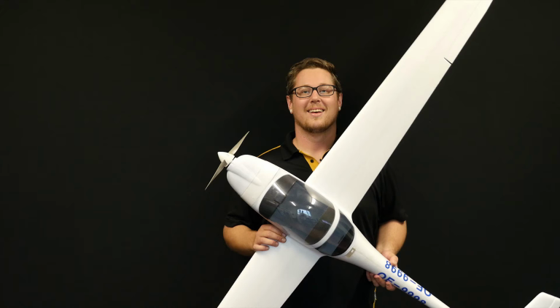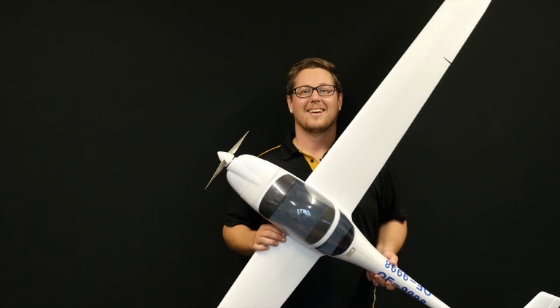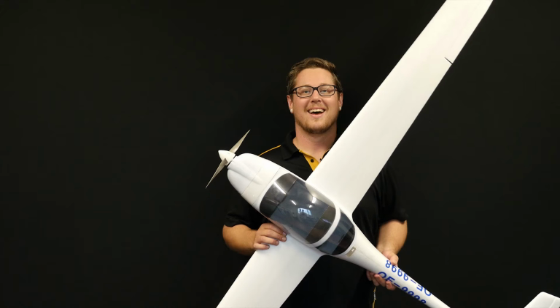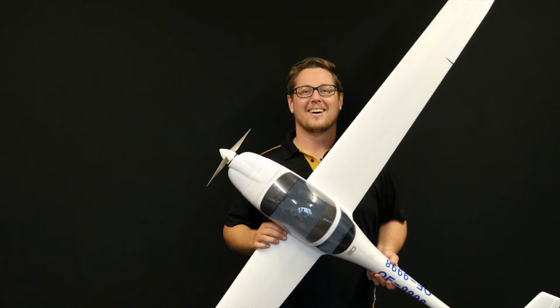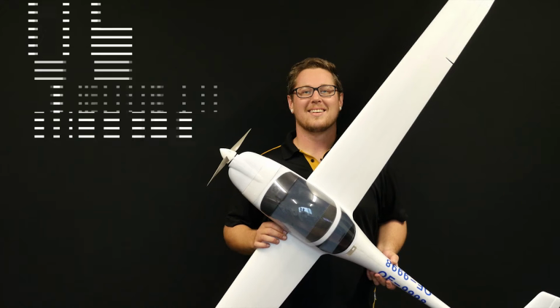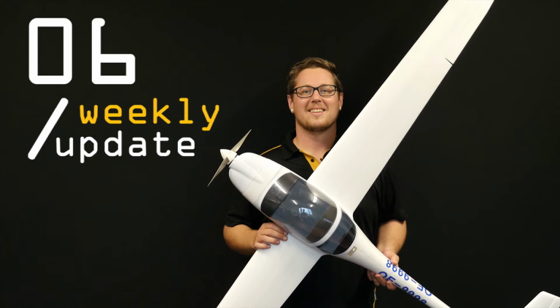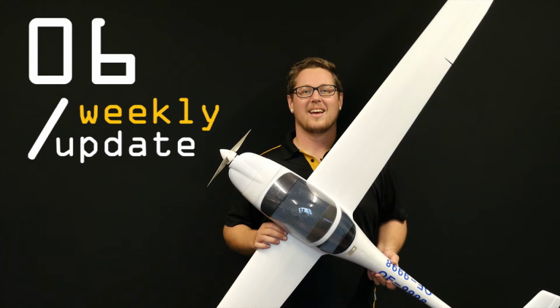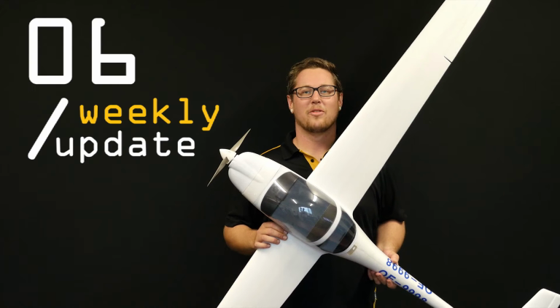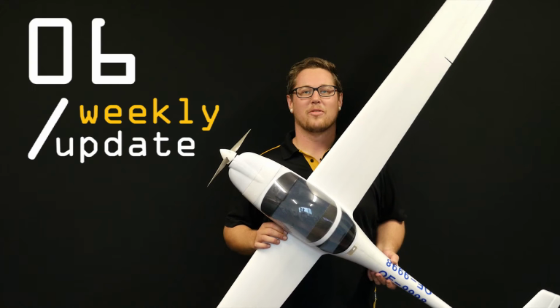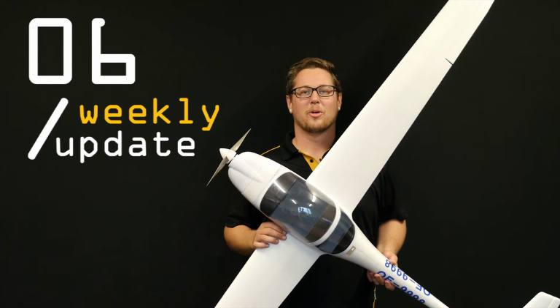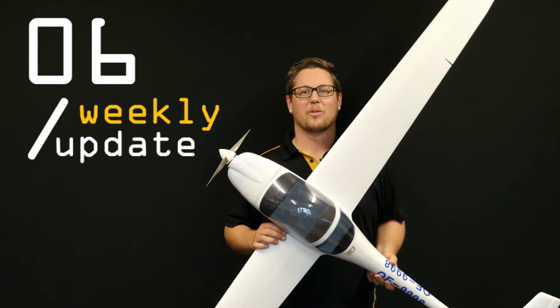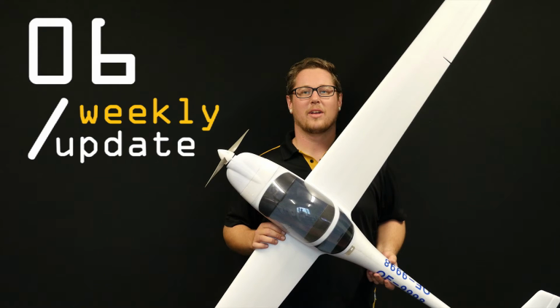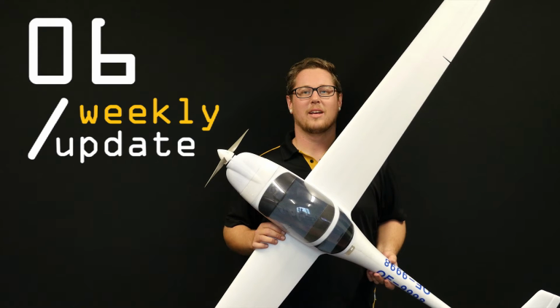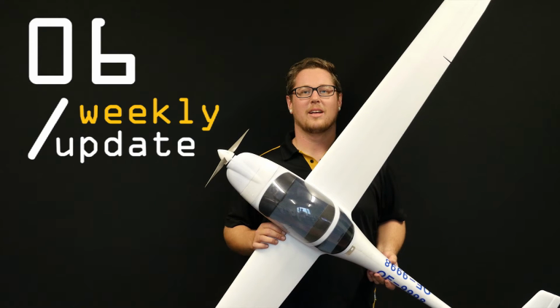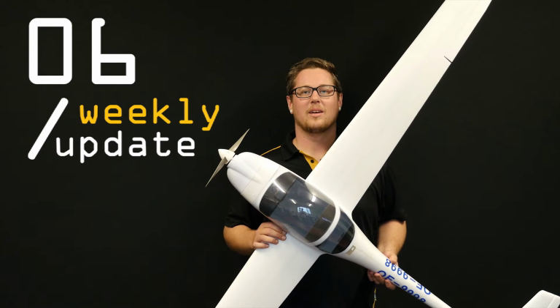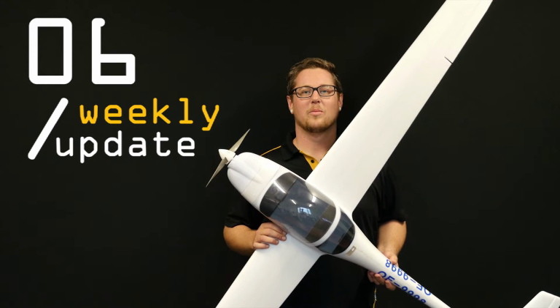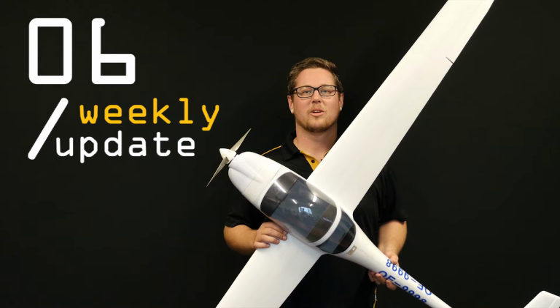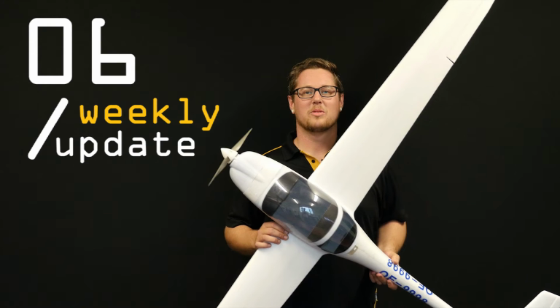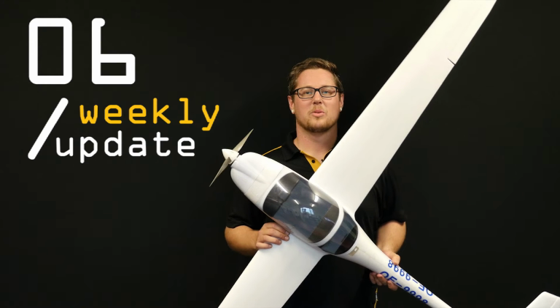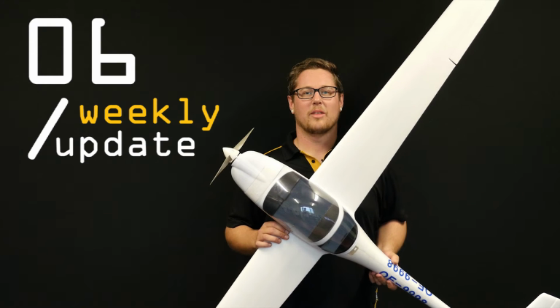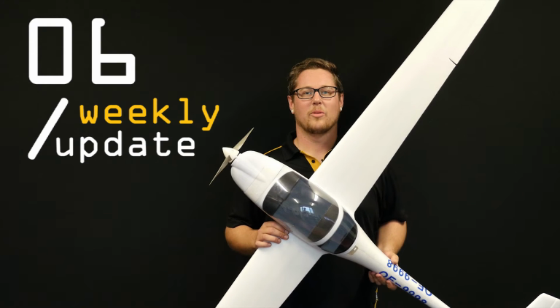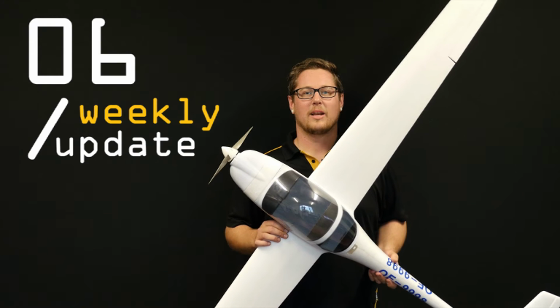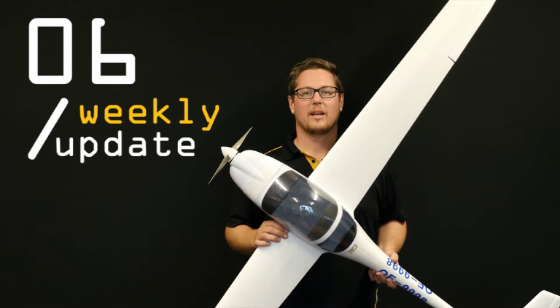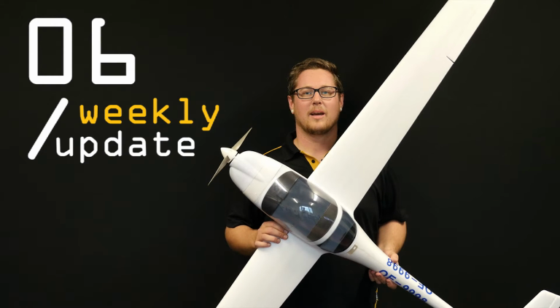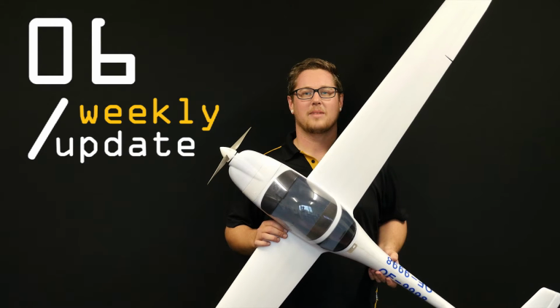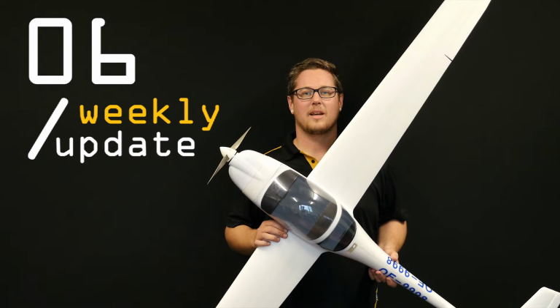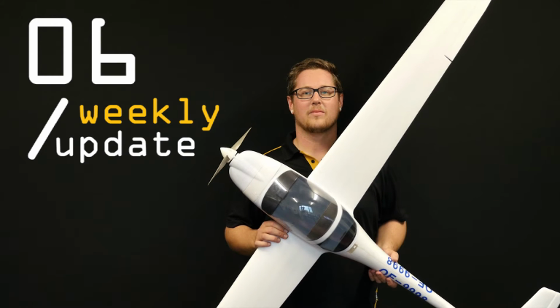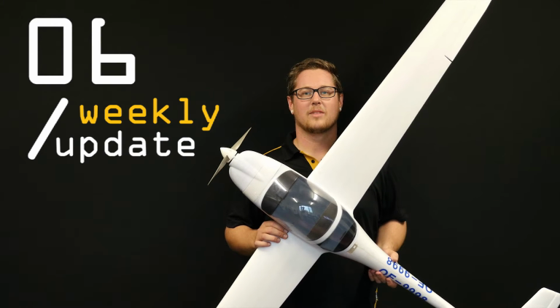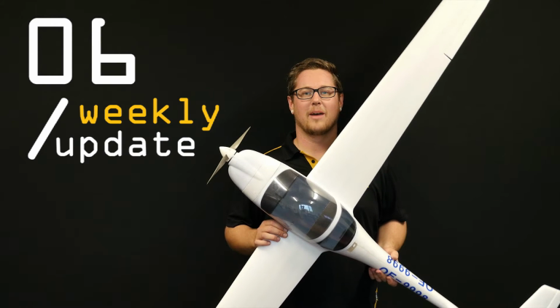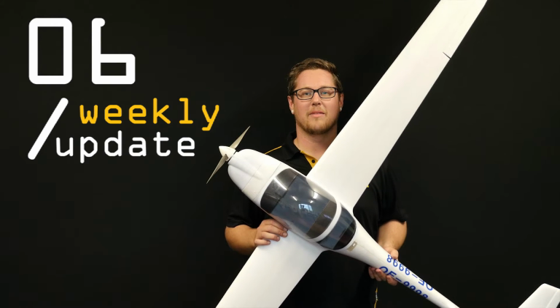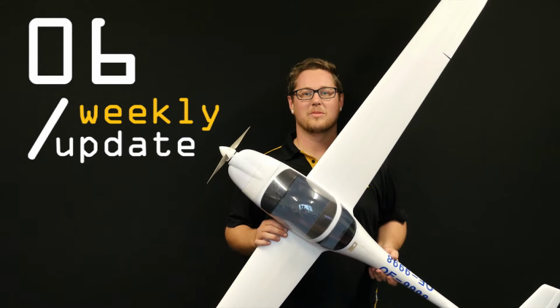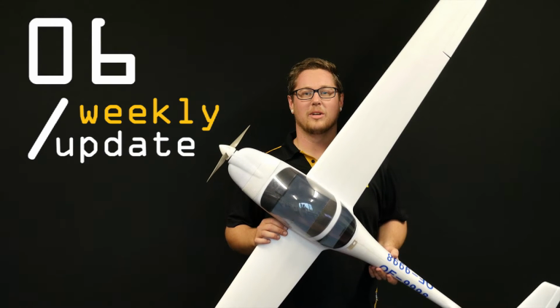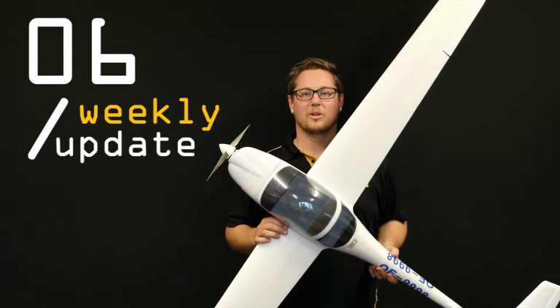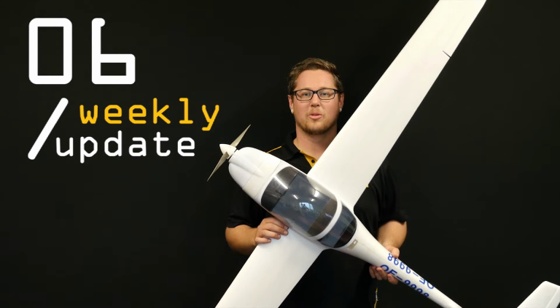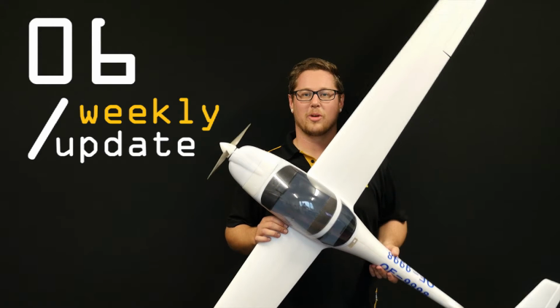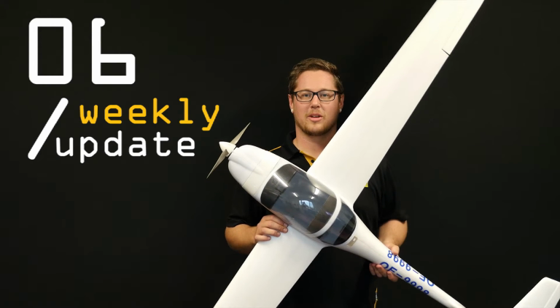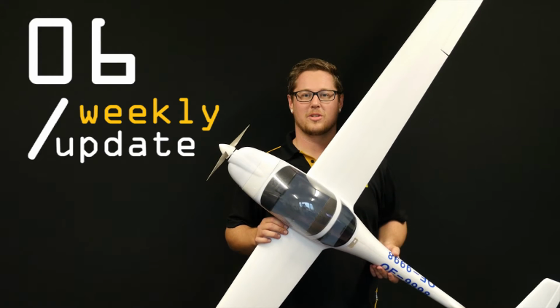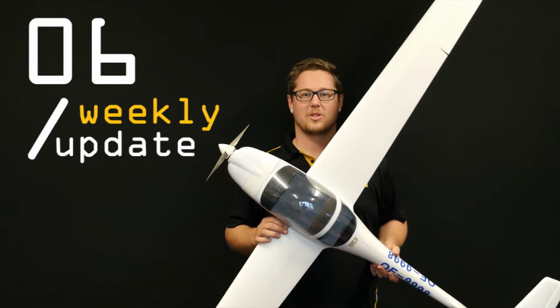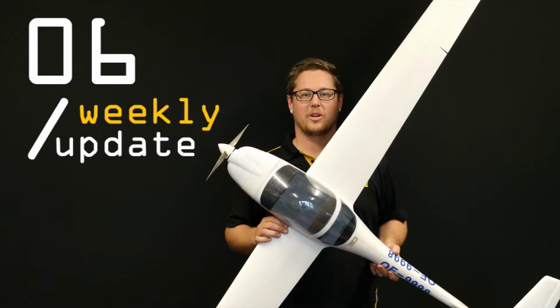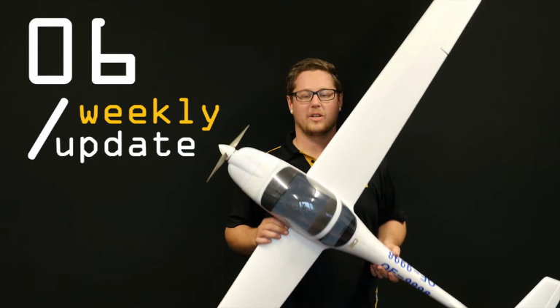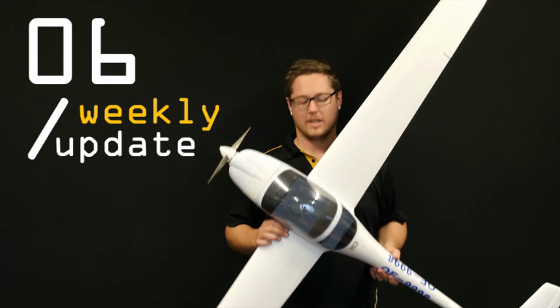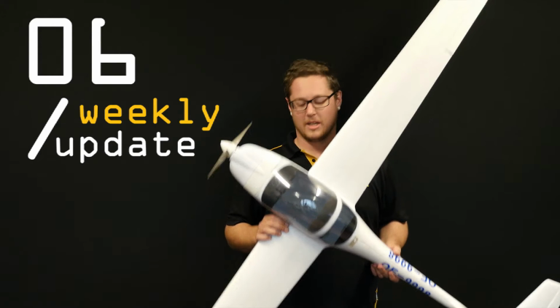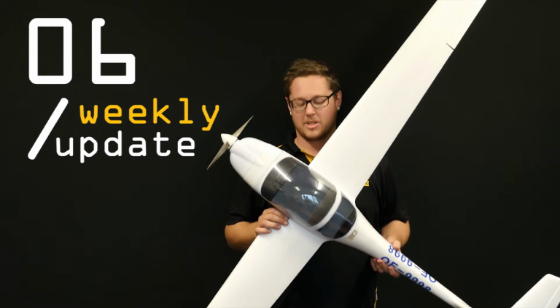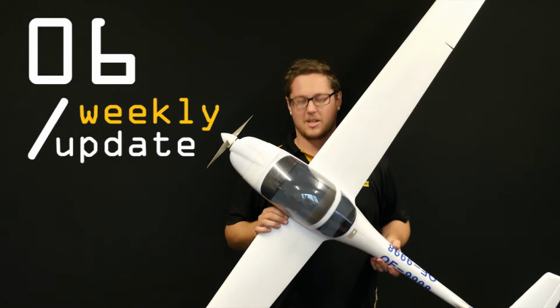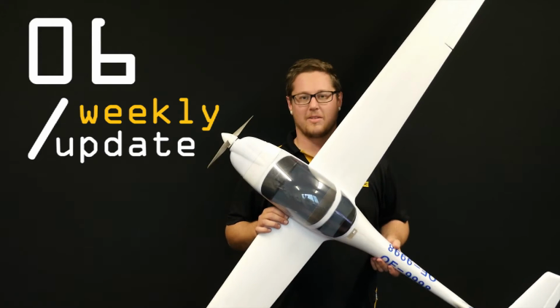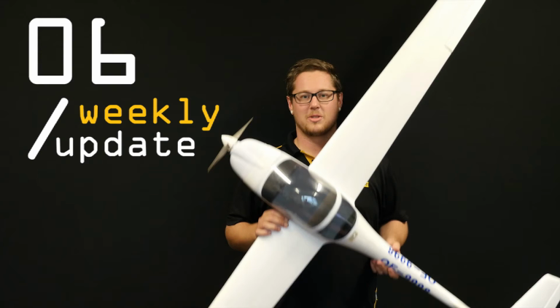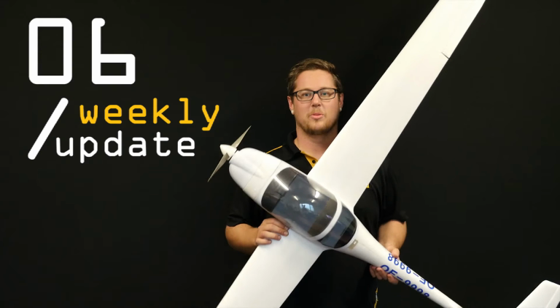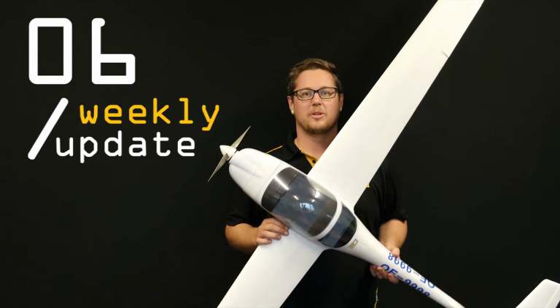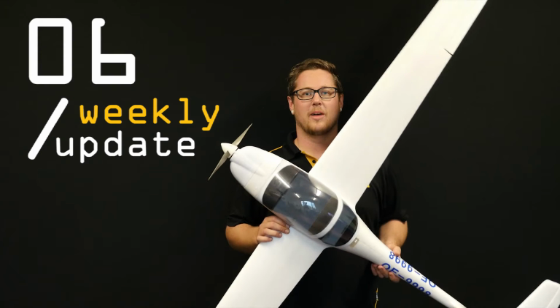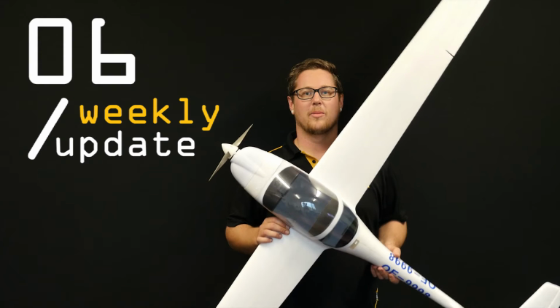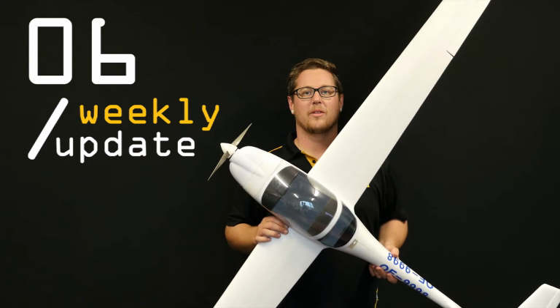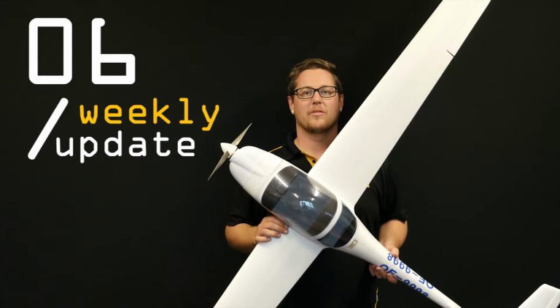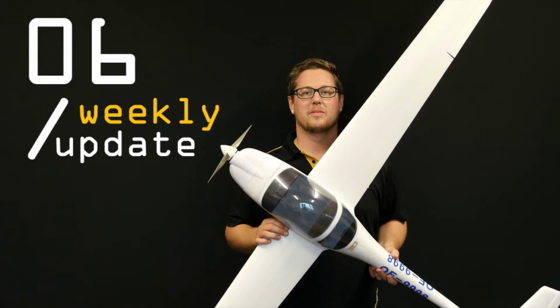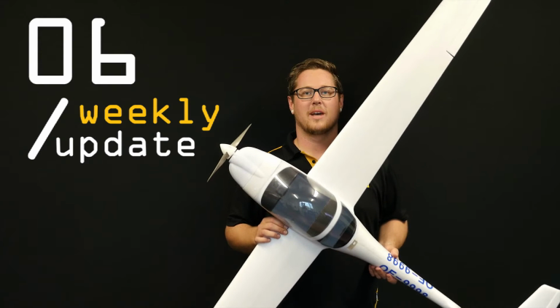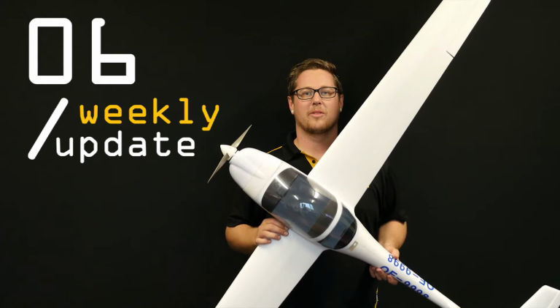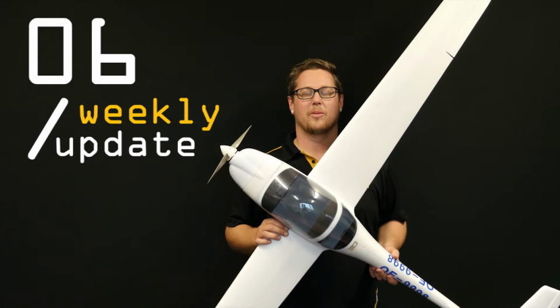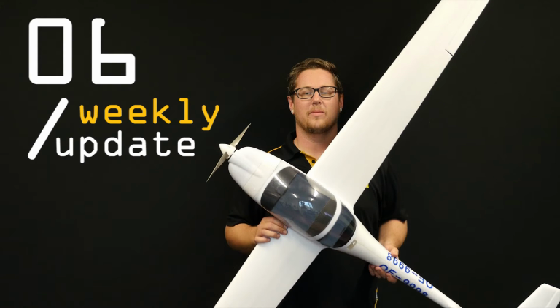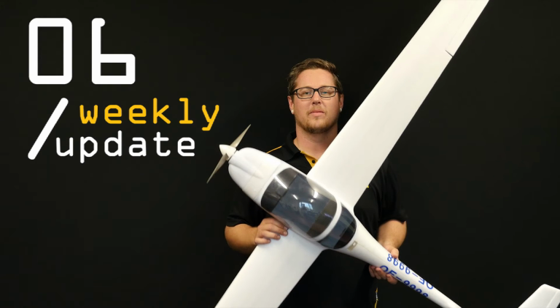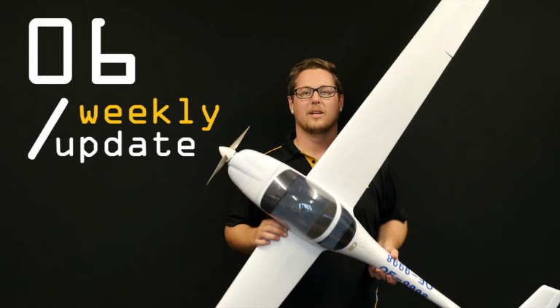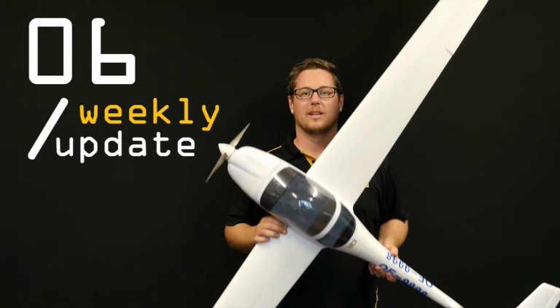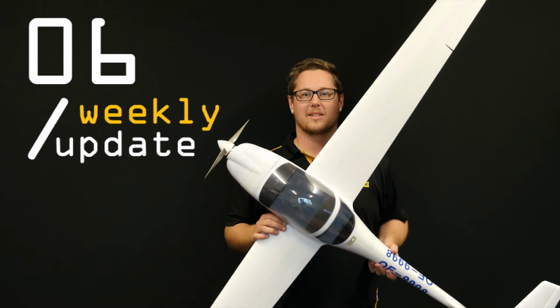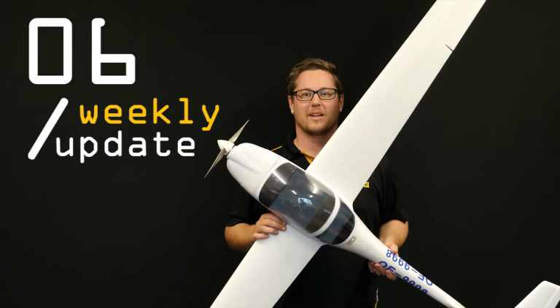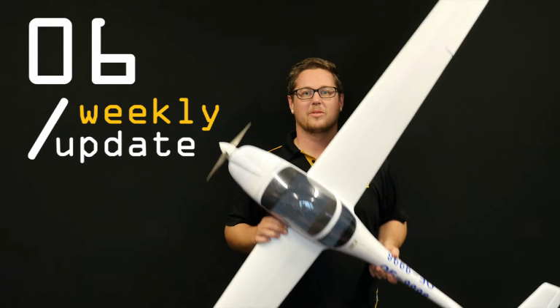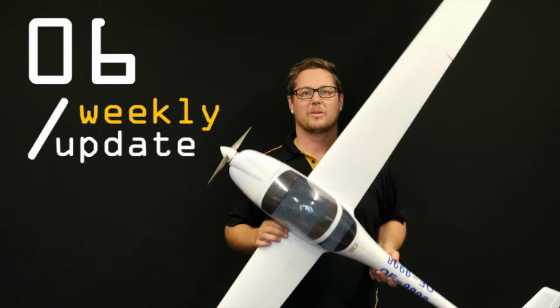Hey guys, Andrew from Motoflight here and welcome to another weekly update. Today we have some really cool products to show you, just like the SuperDiamond from Taft Hobby. Let's get into it.